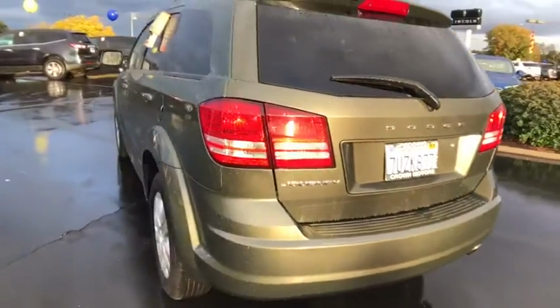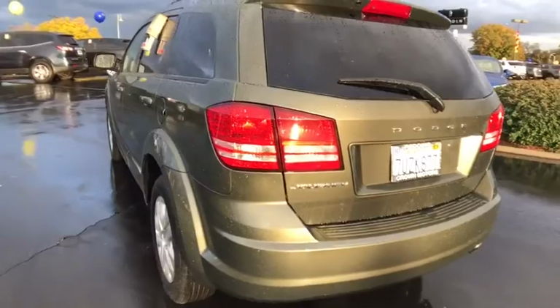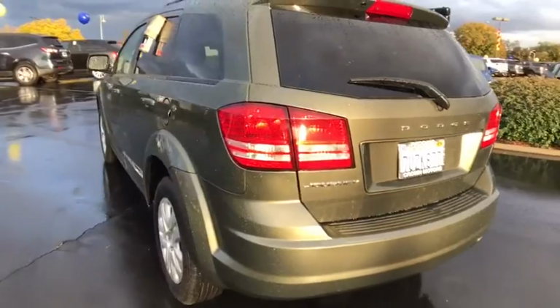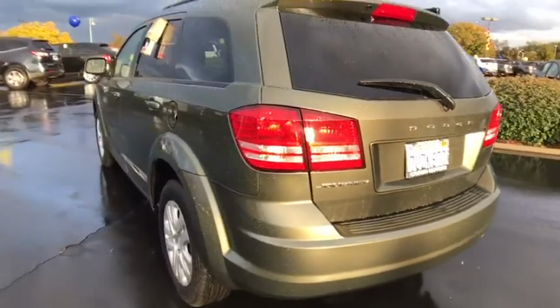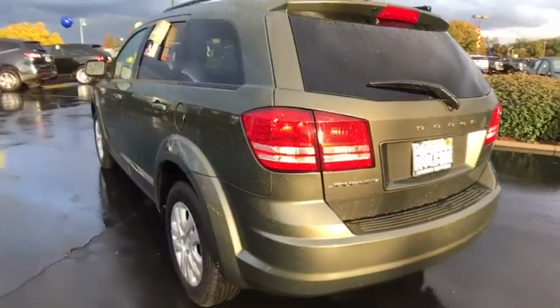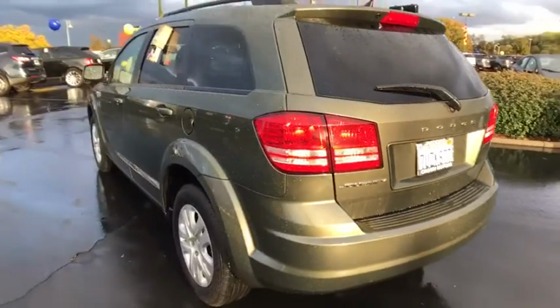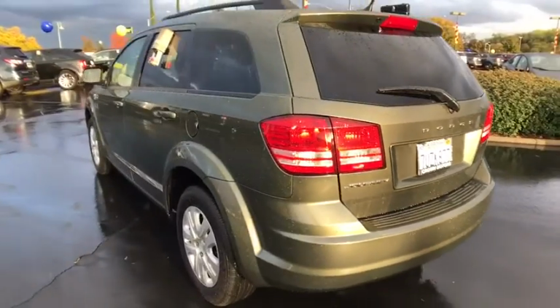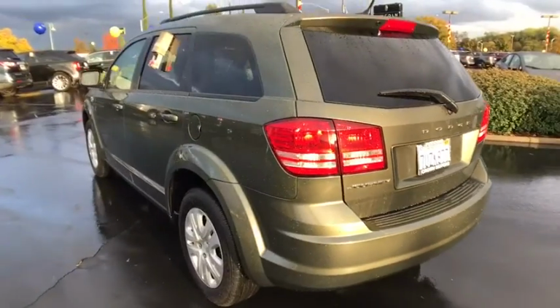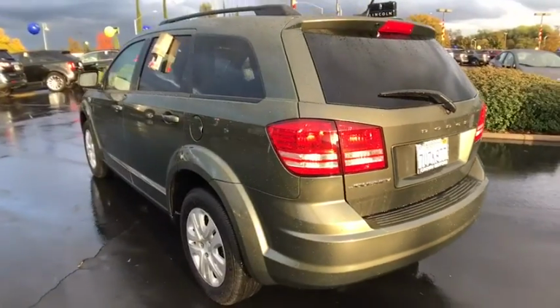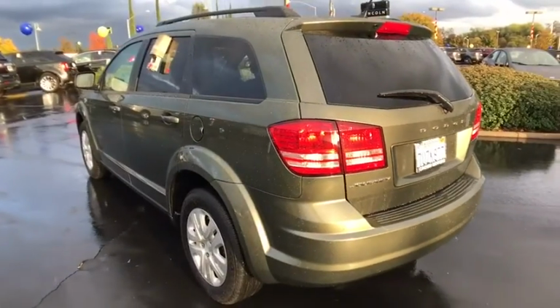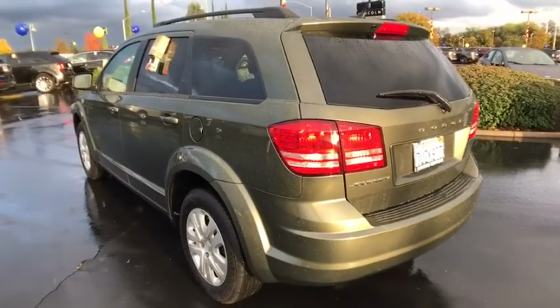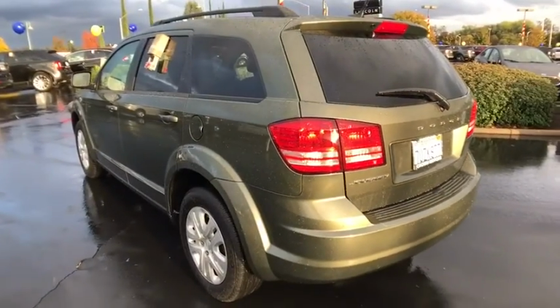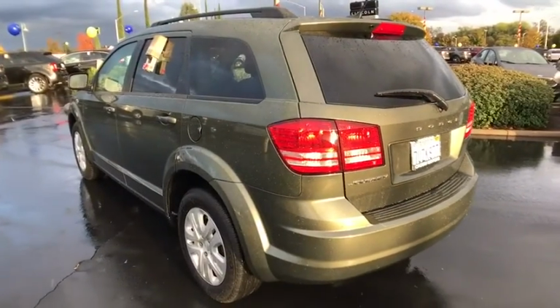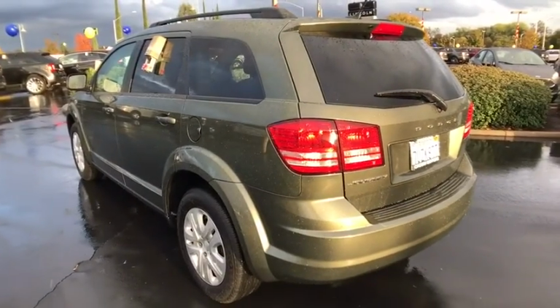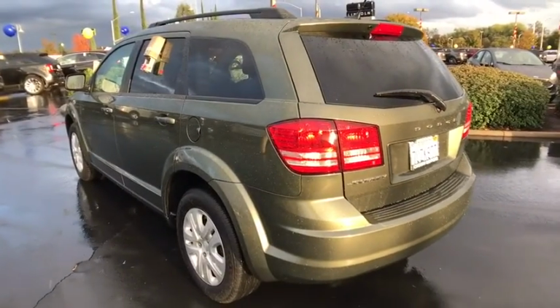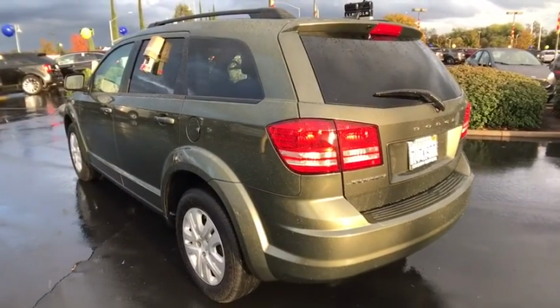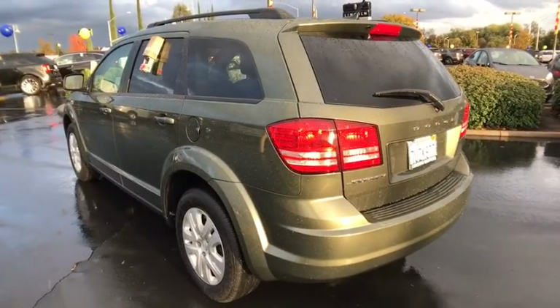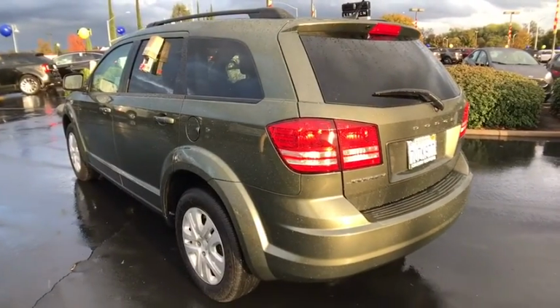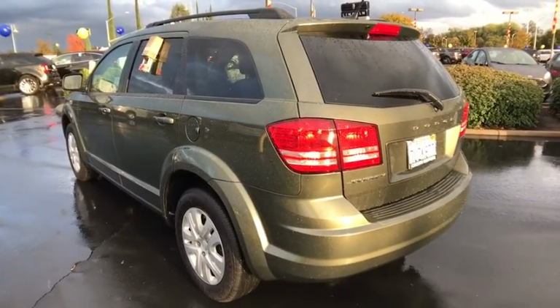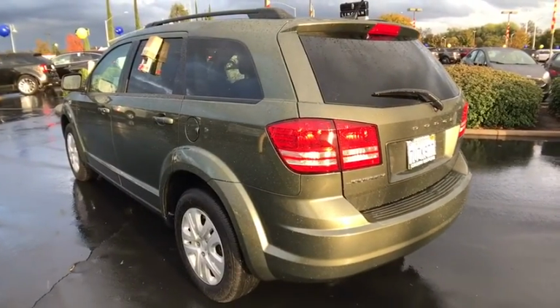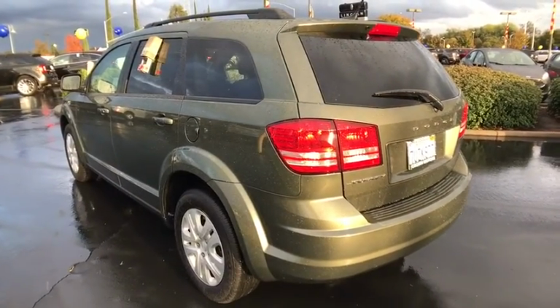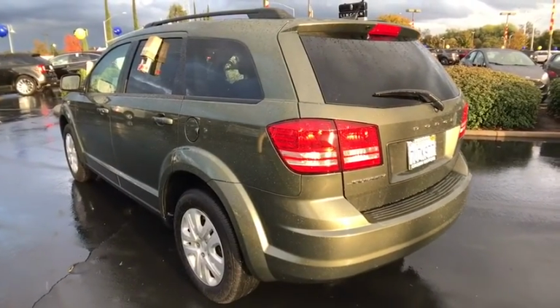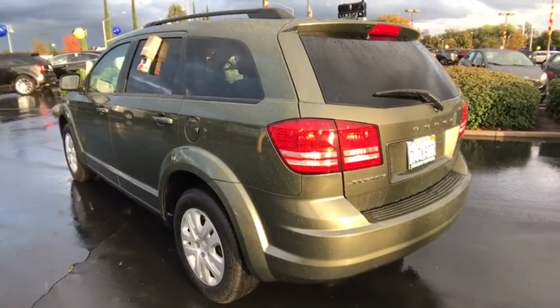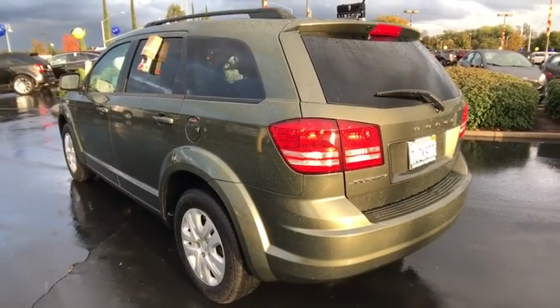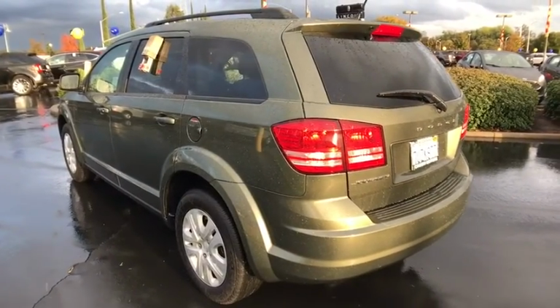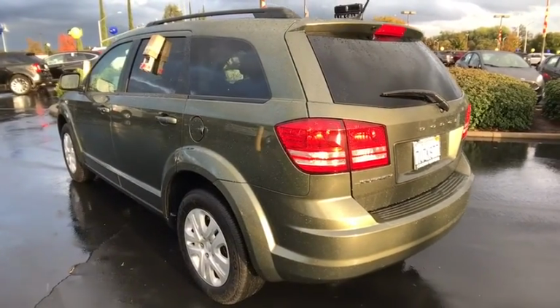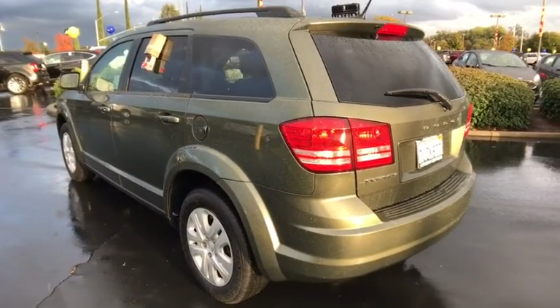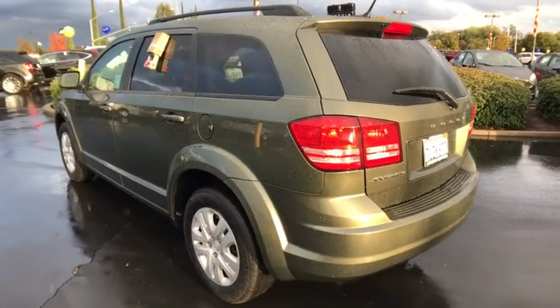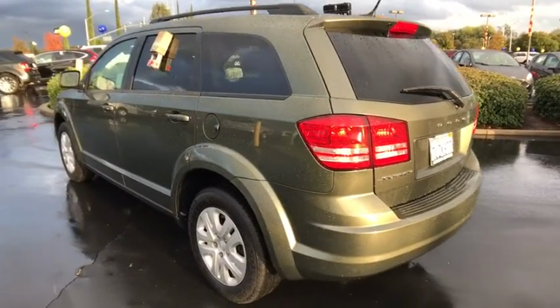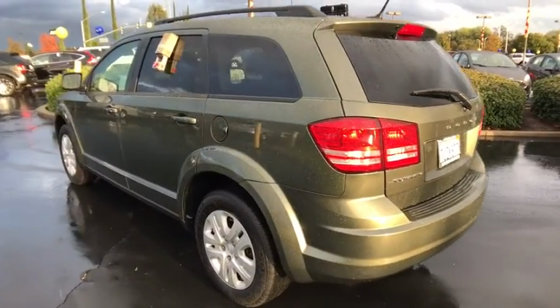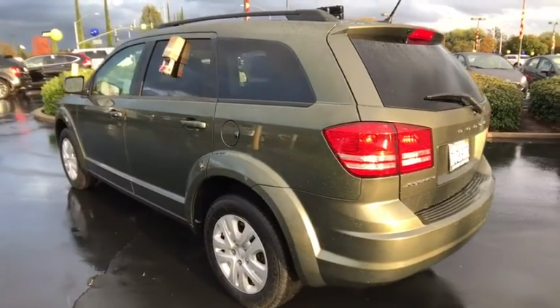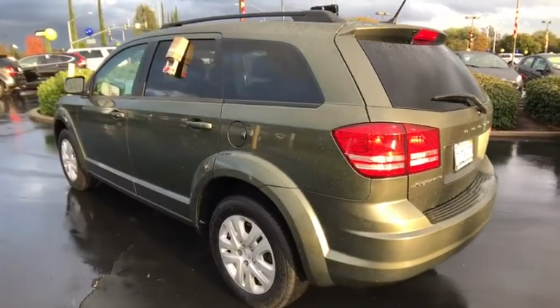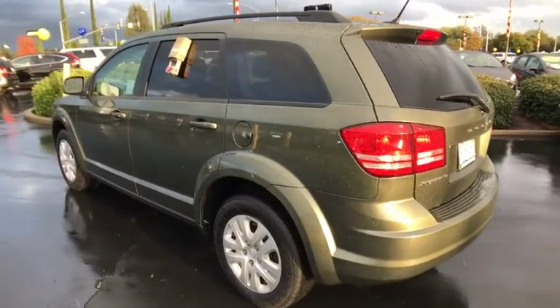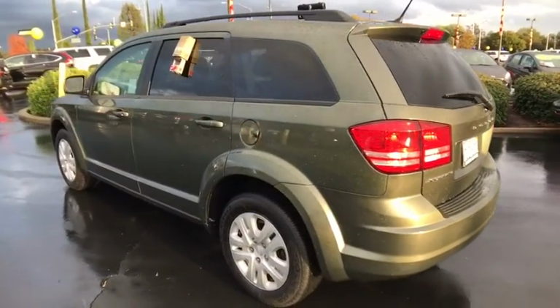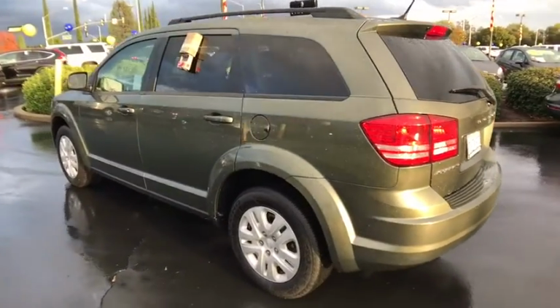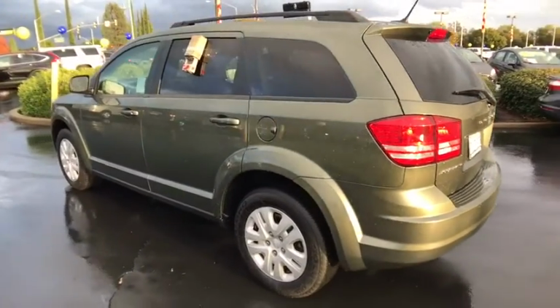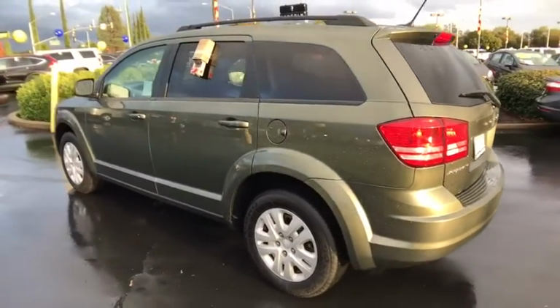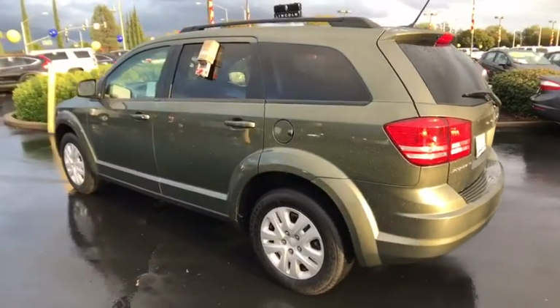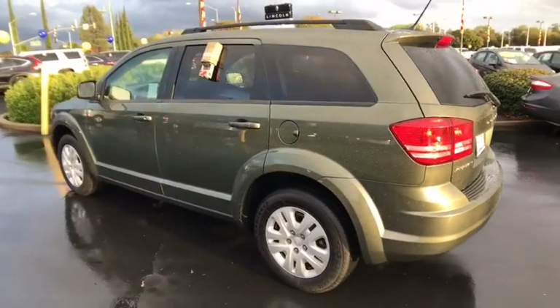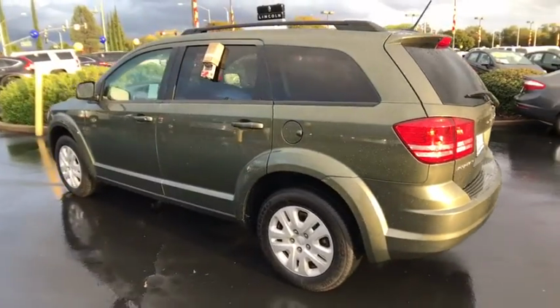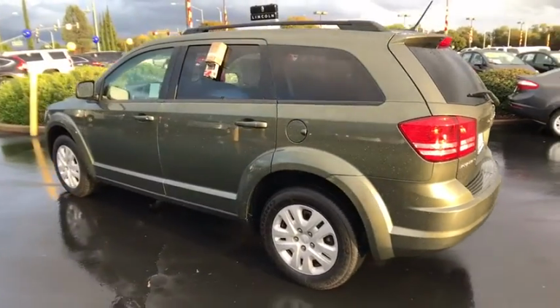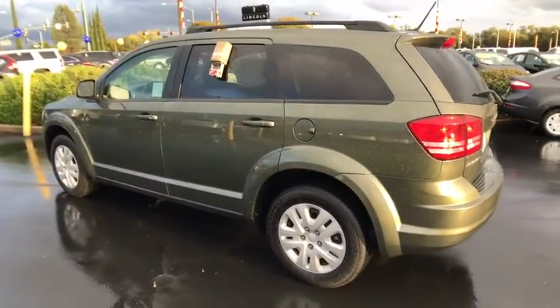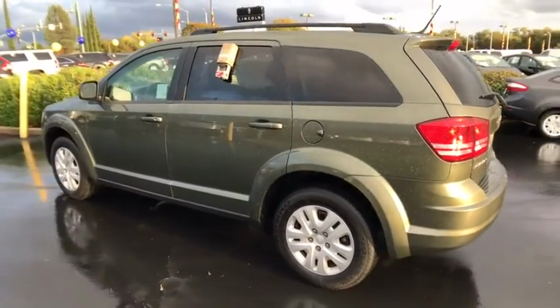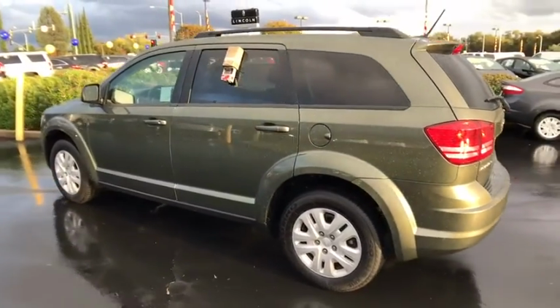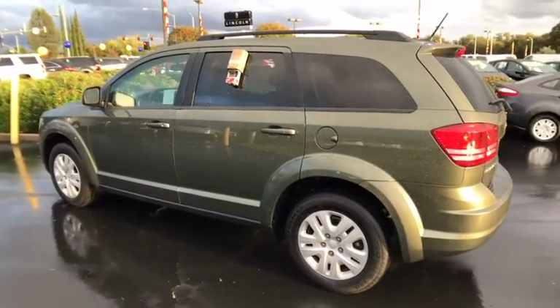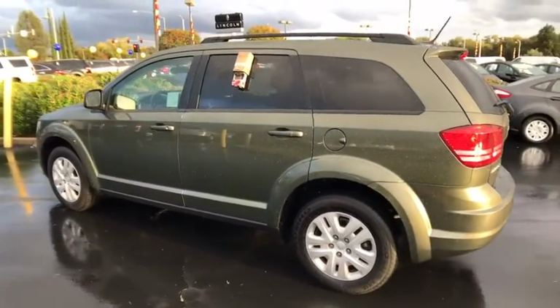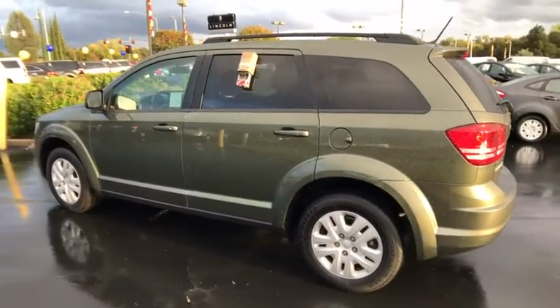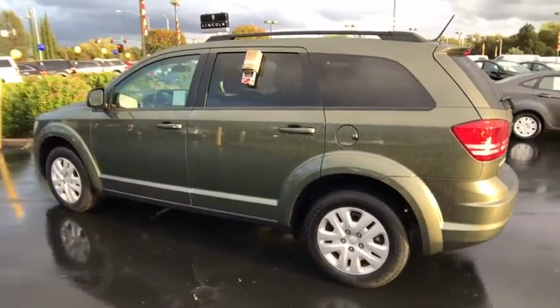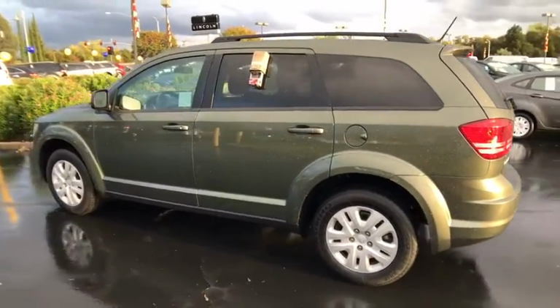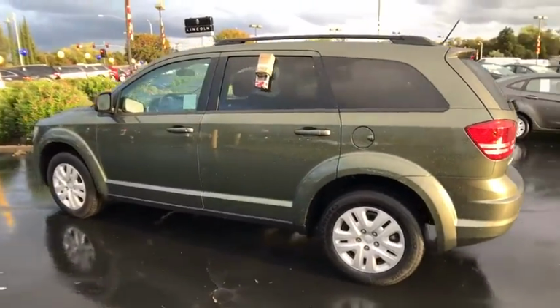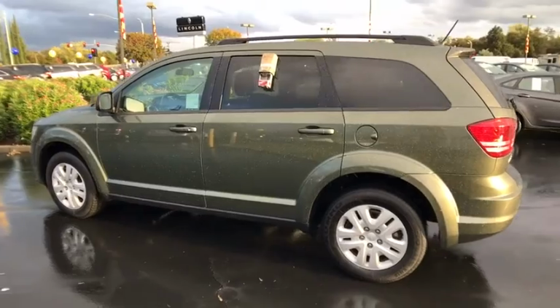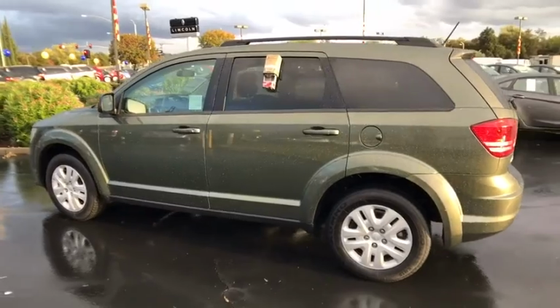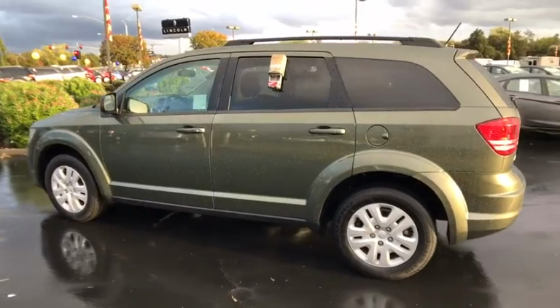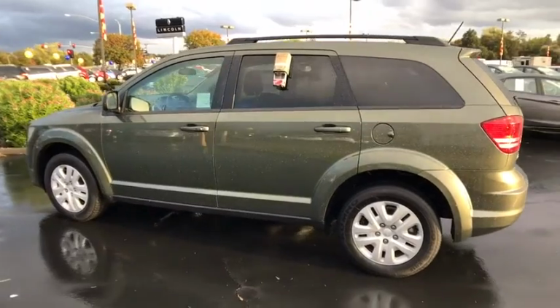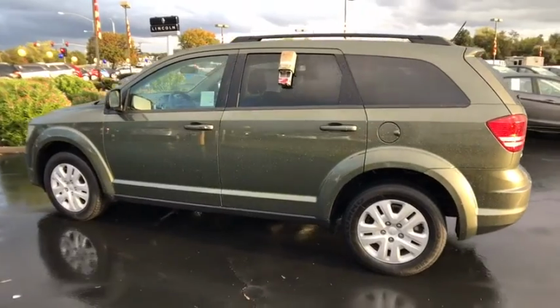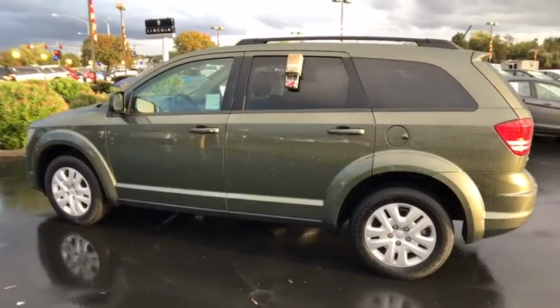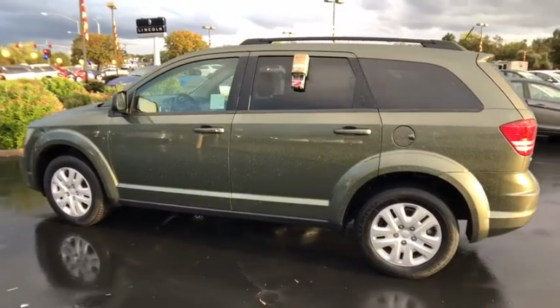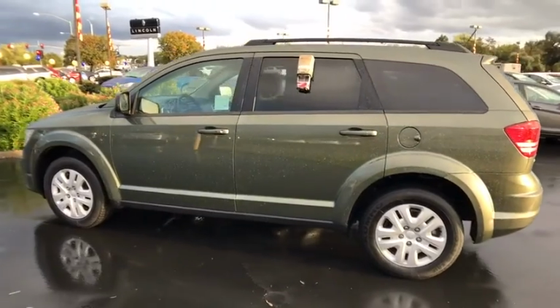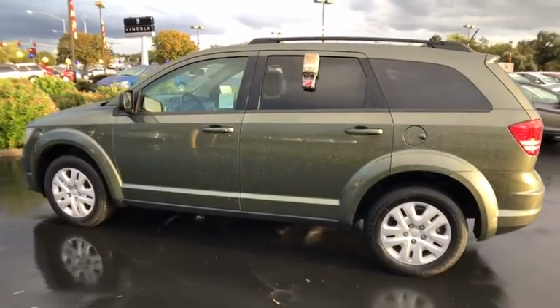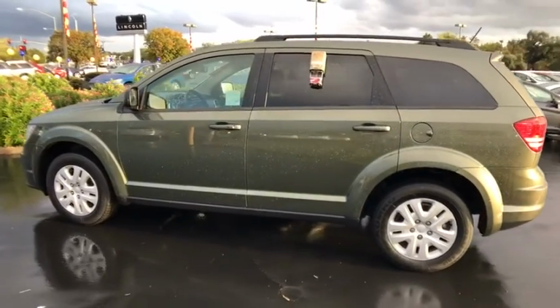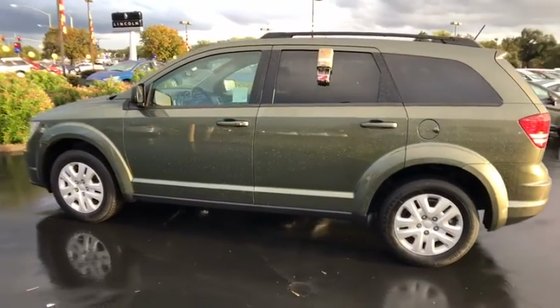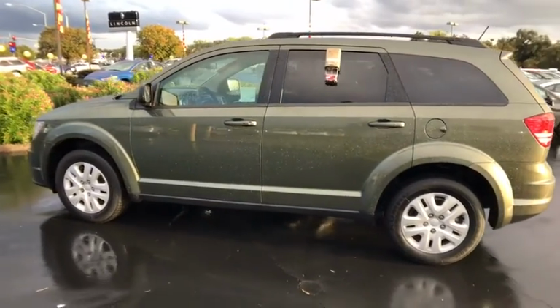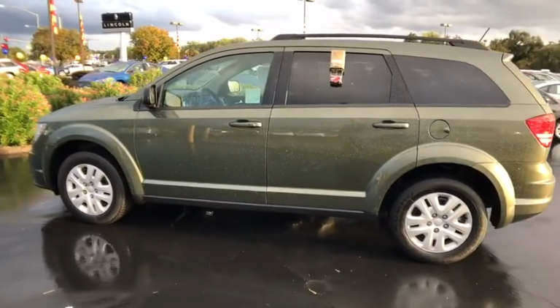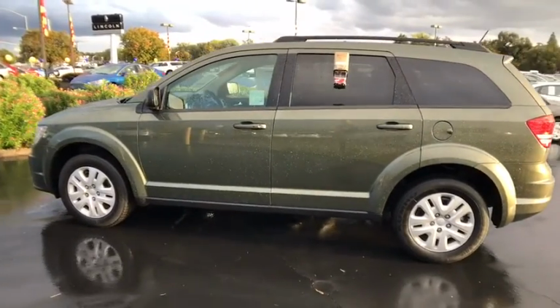This vehicle has less than 15,000 miles. This beauty will even make your house keys jealous. Drive it today!